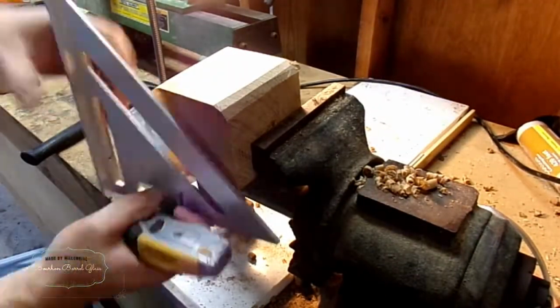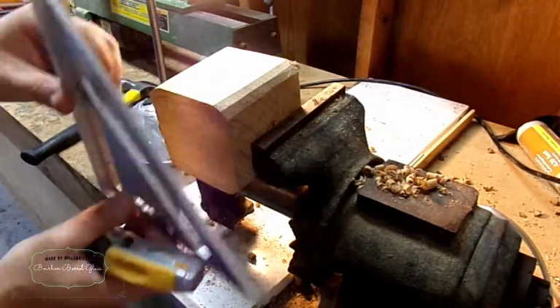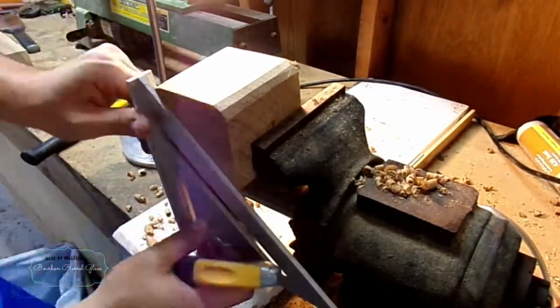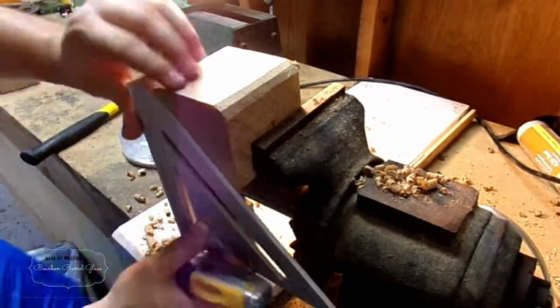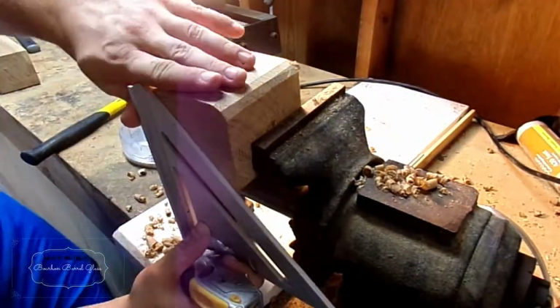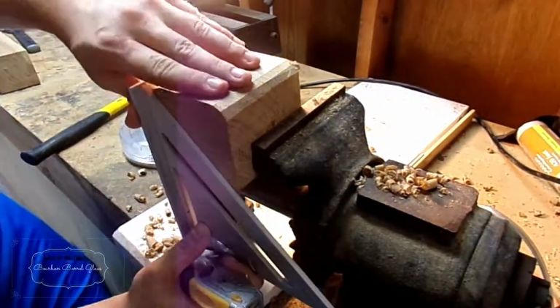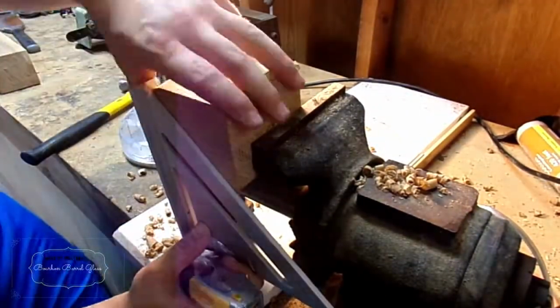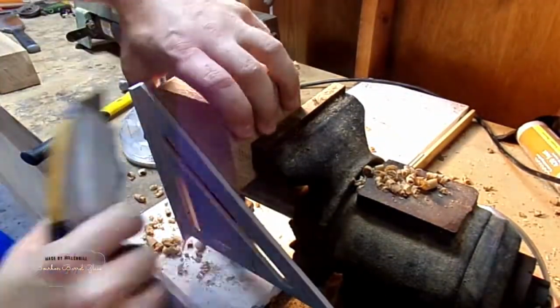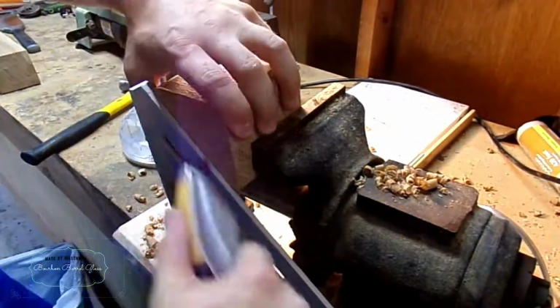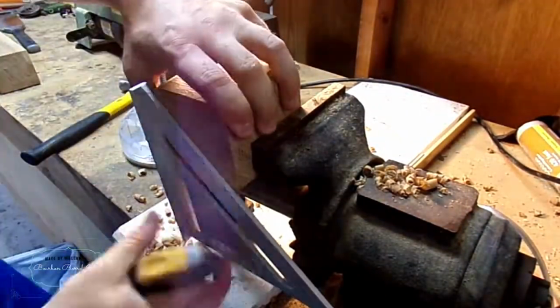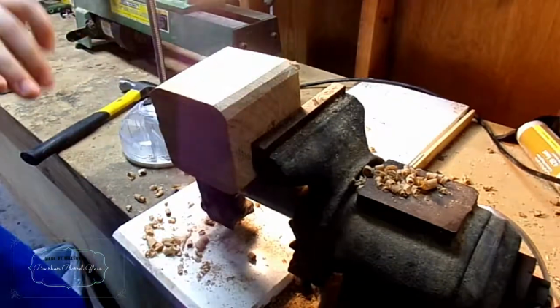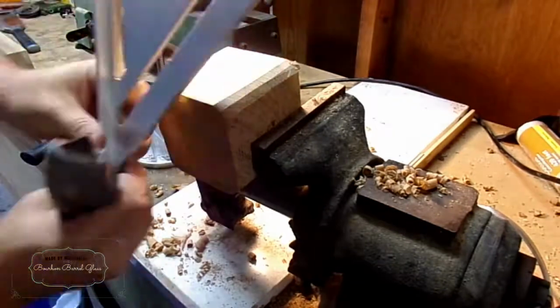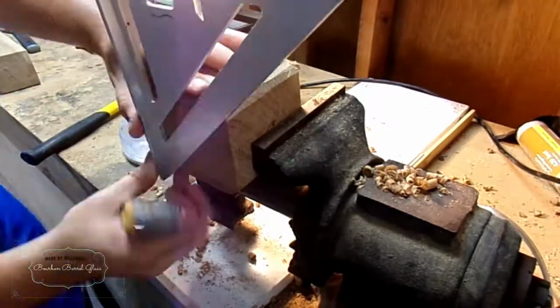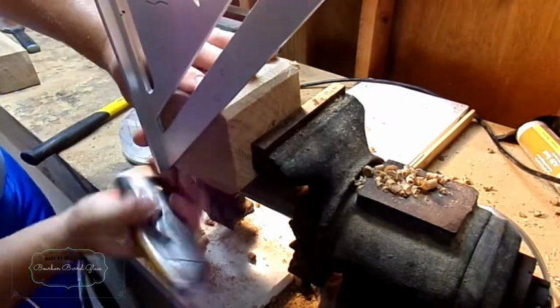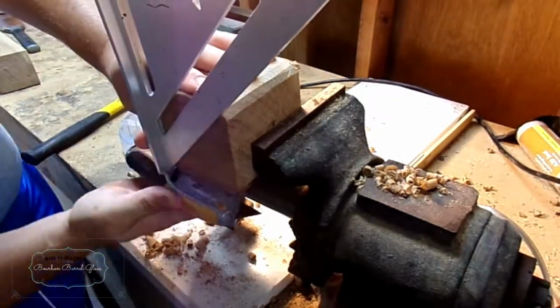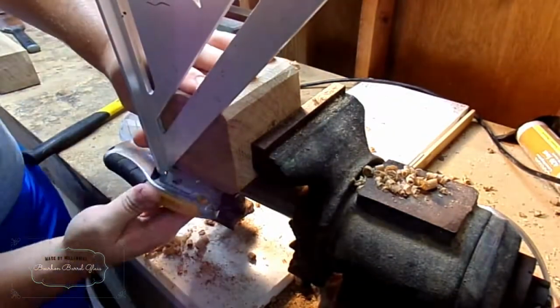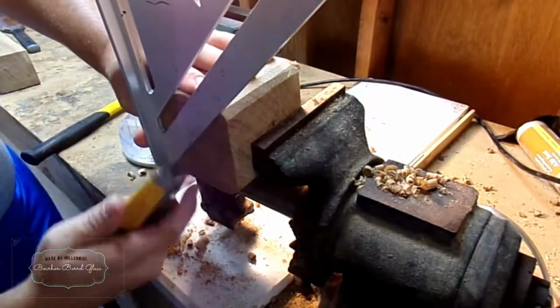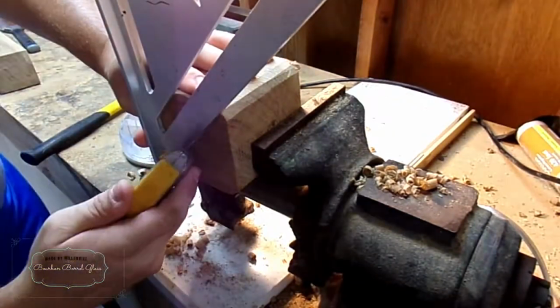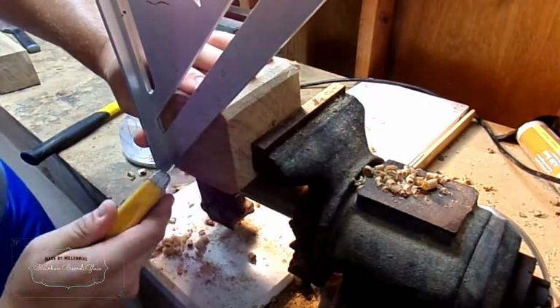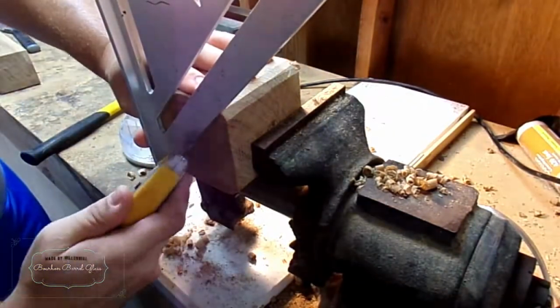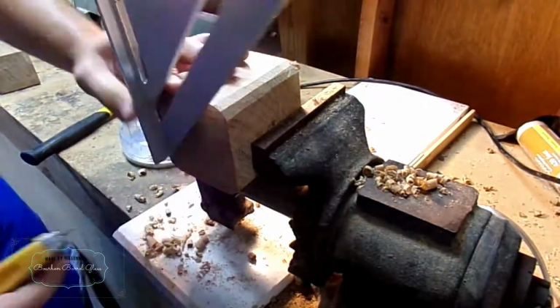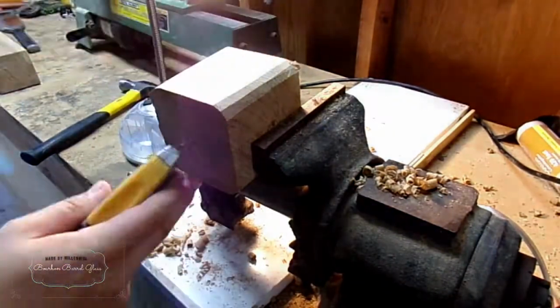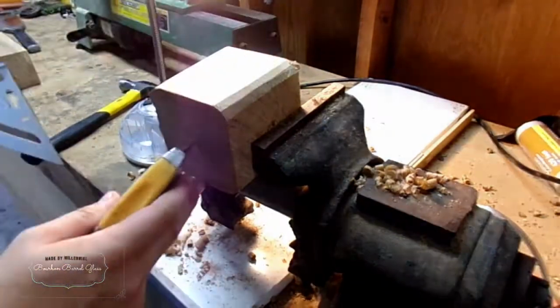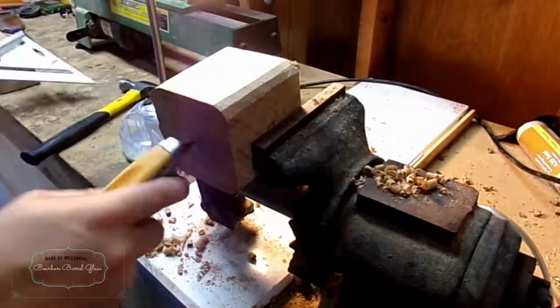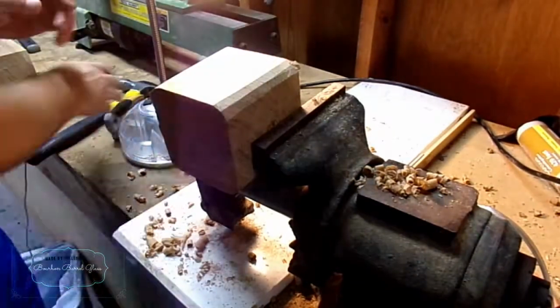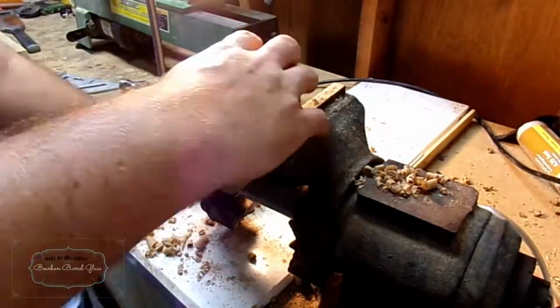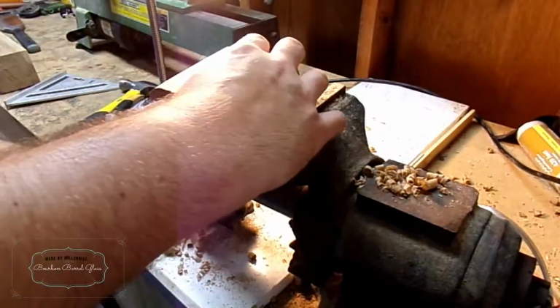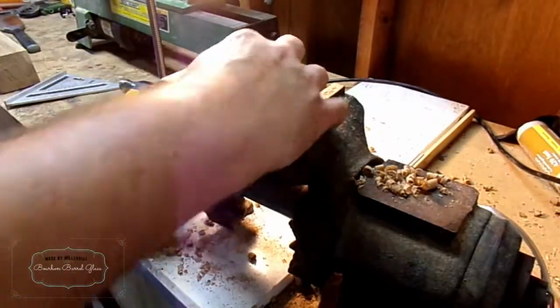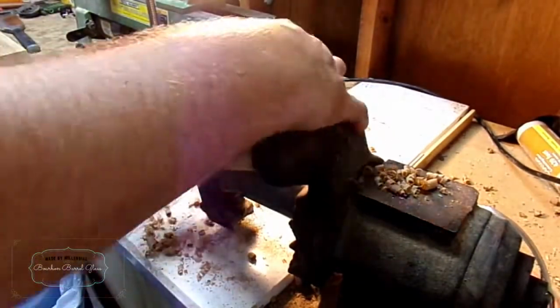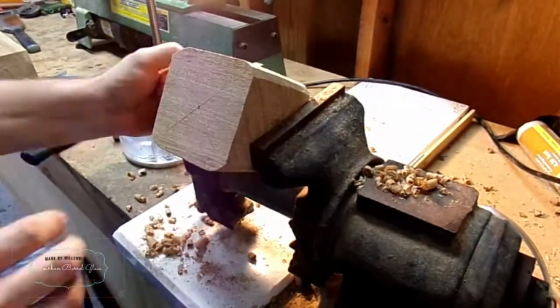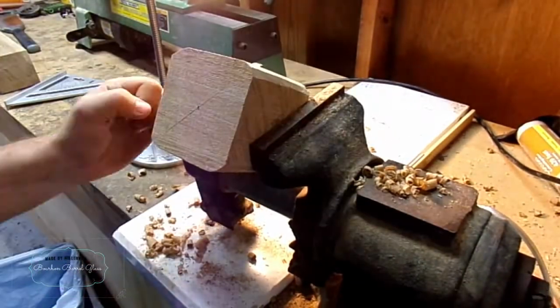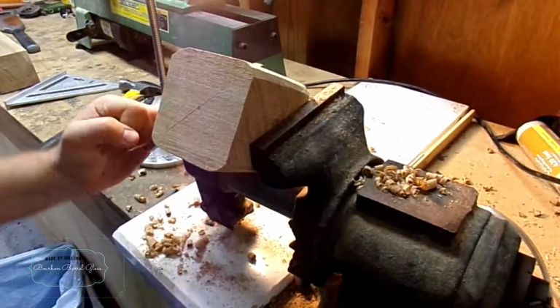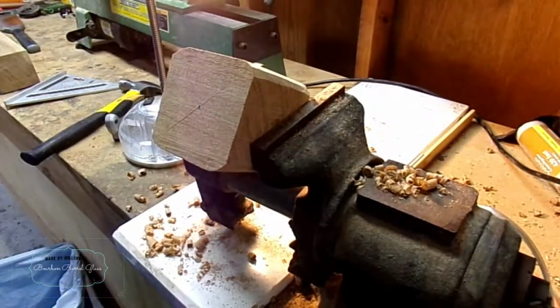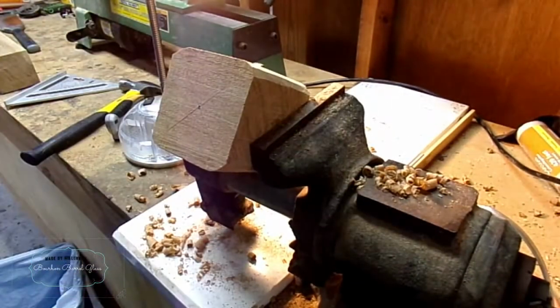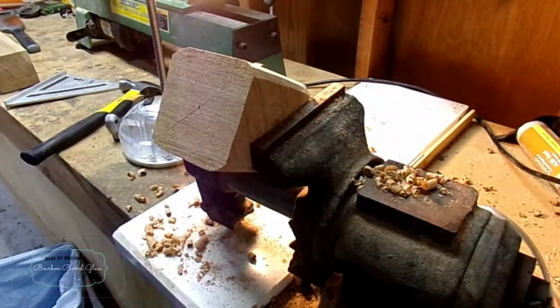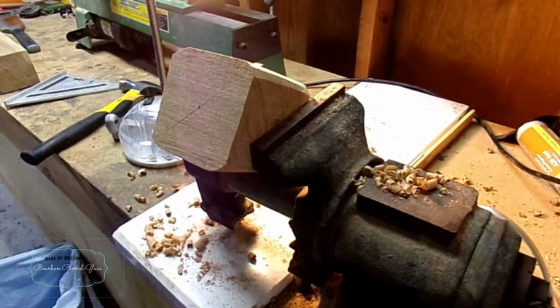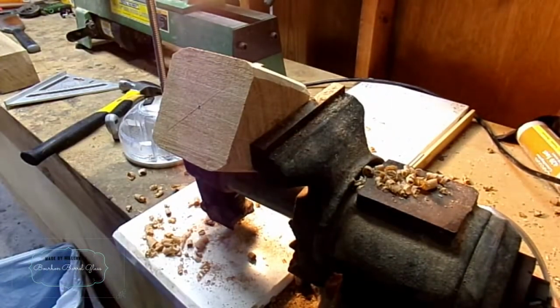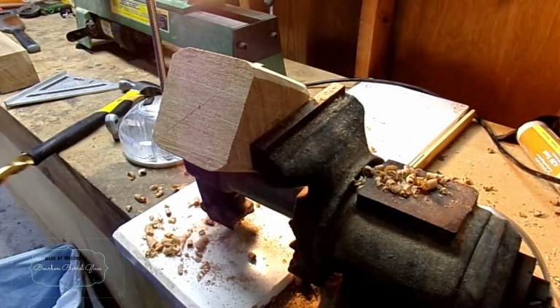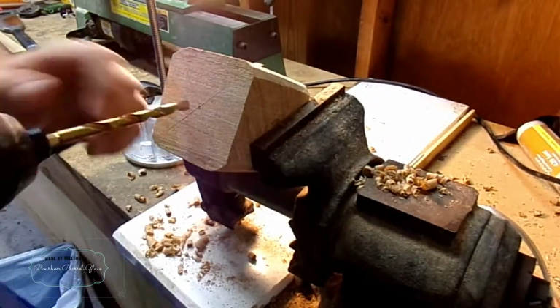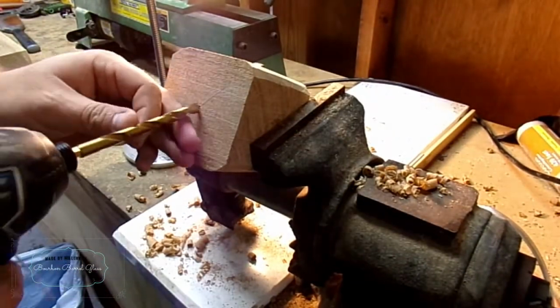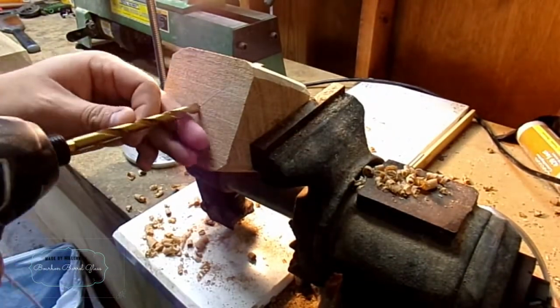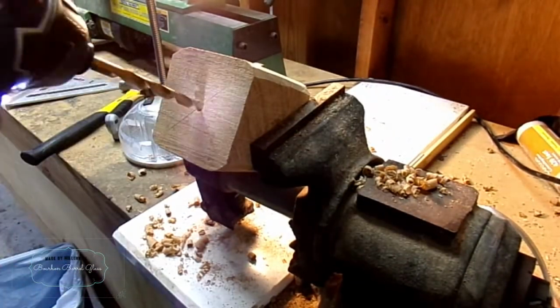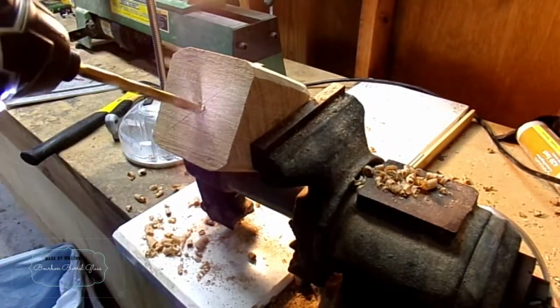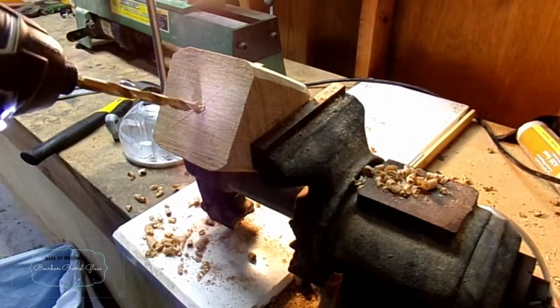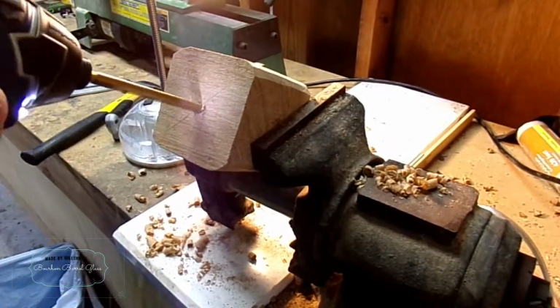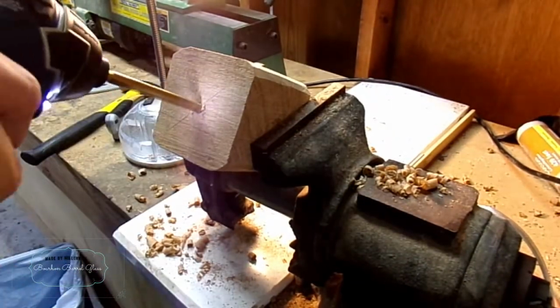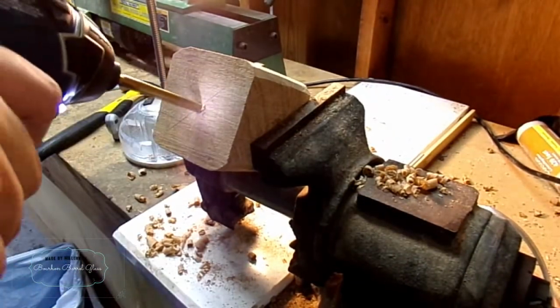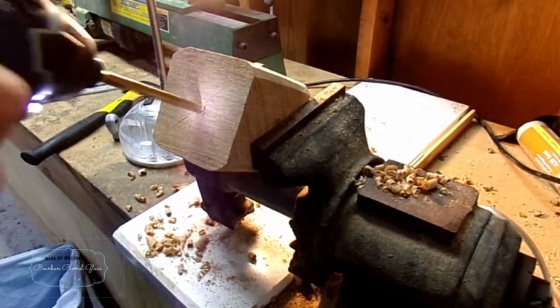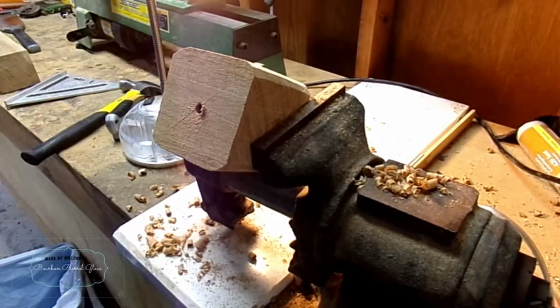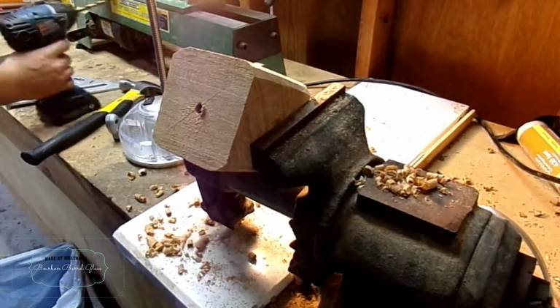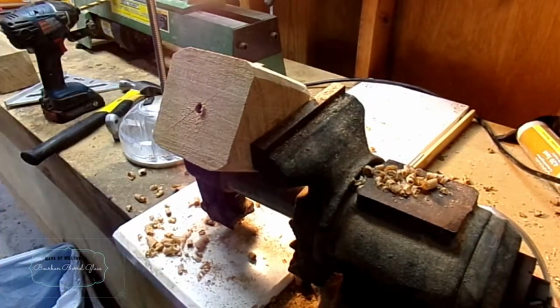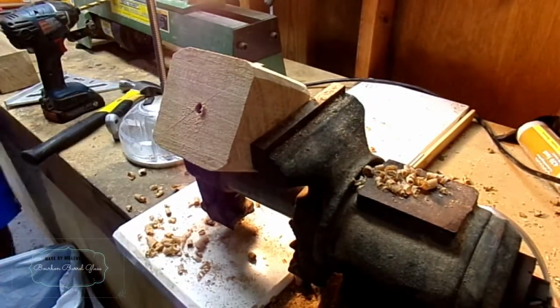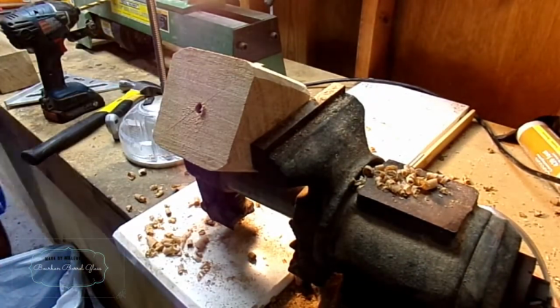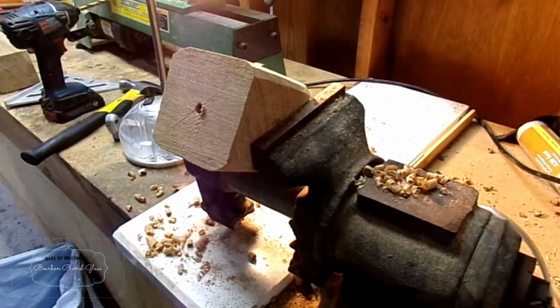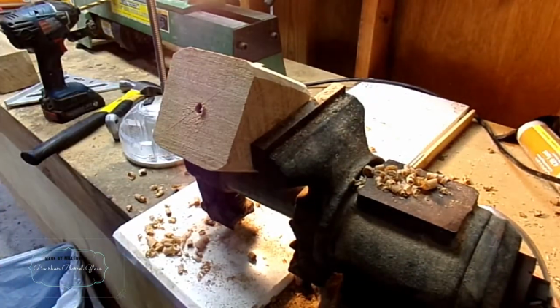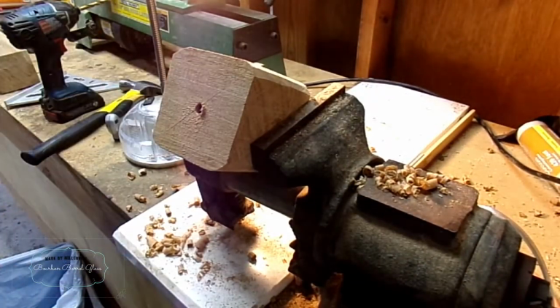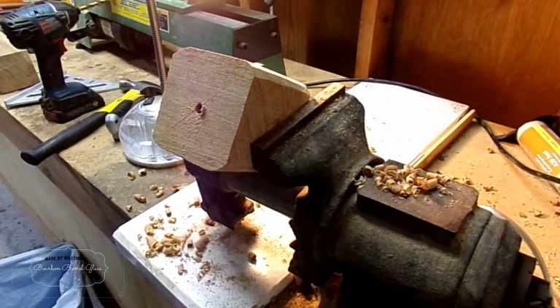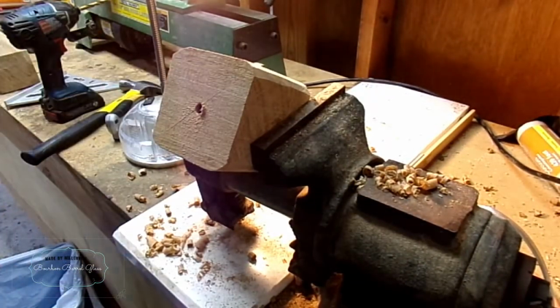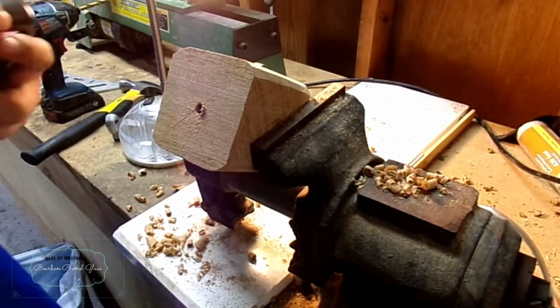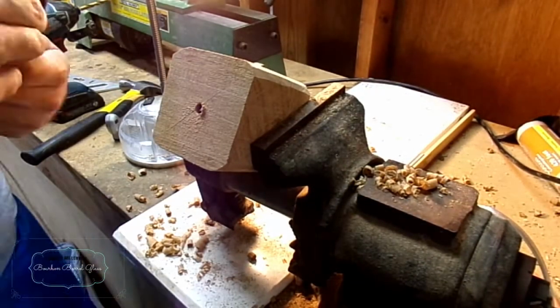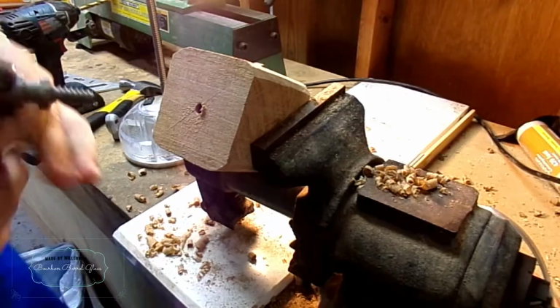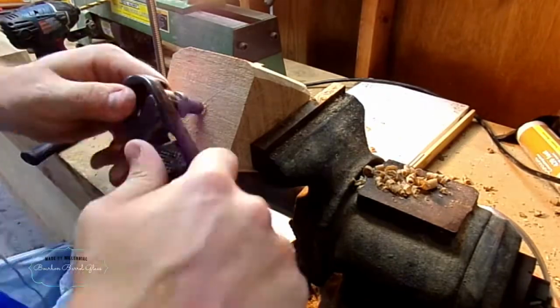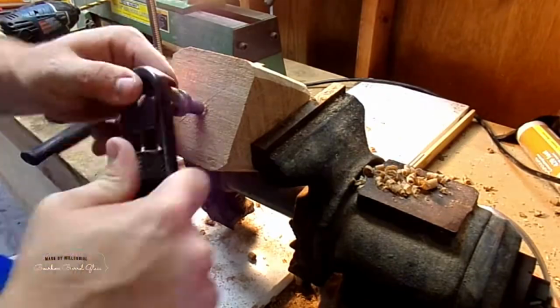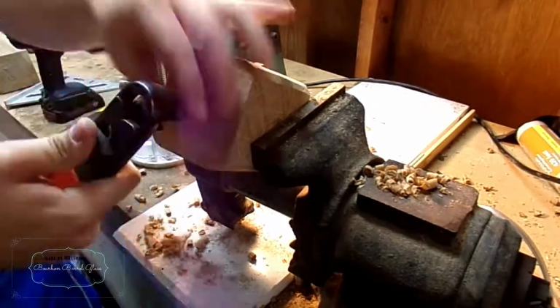Now just making sure to mark the center again and drill a hole for a worm screw, which I'm threading in here.